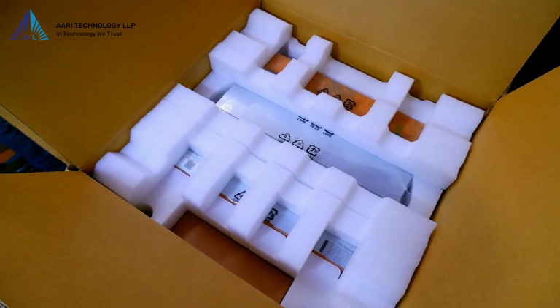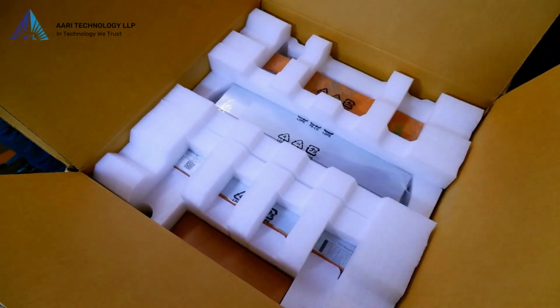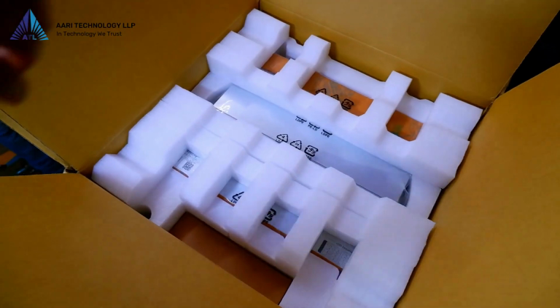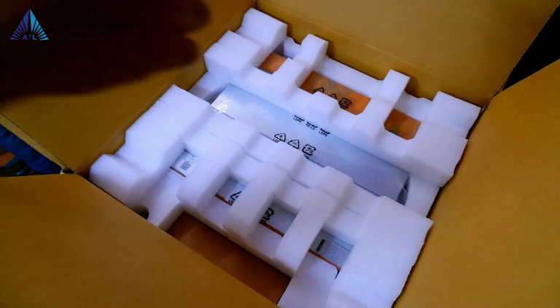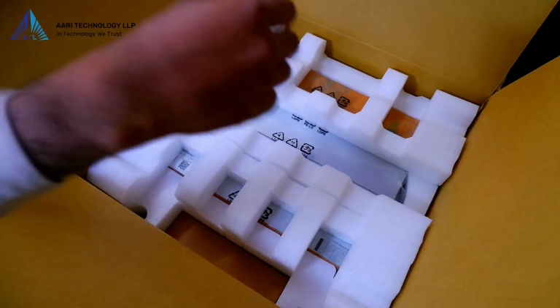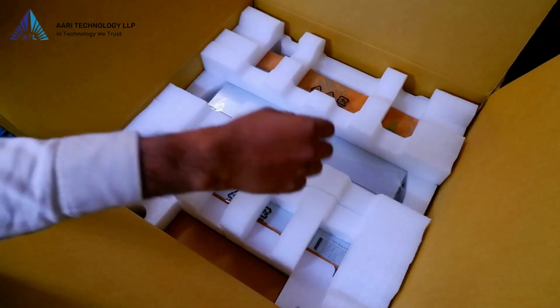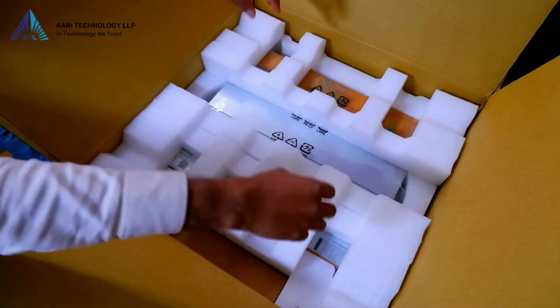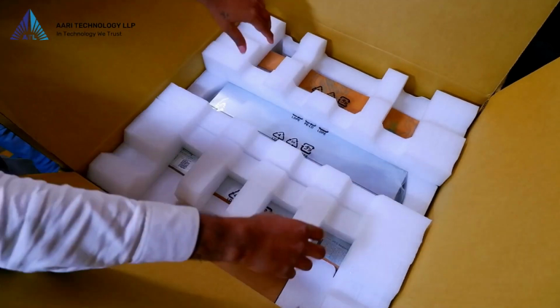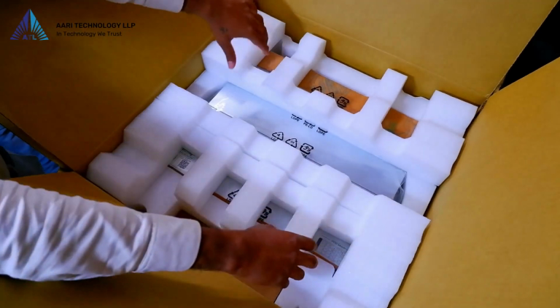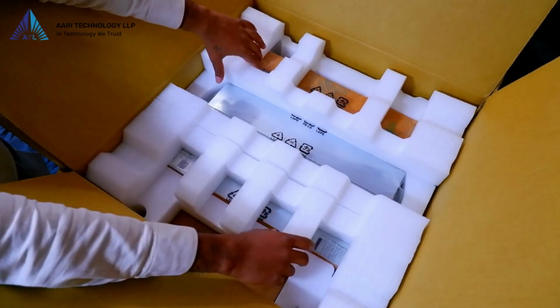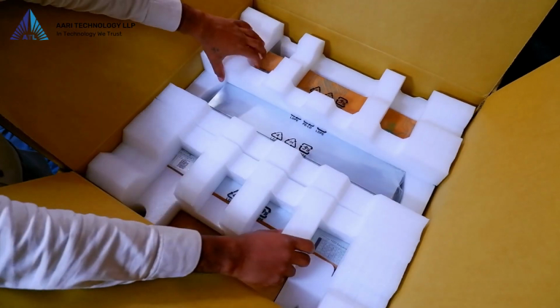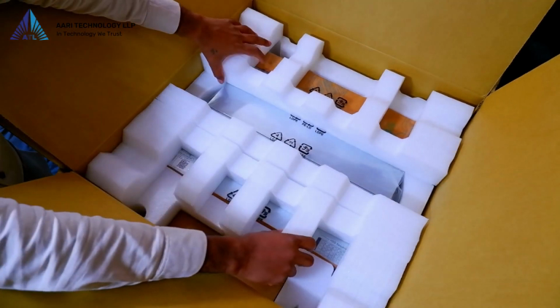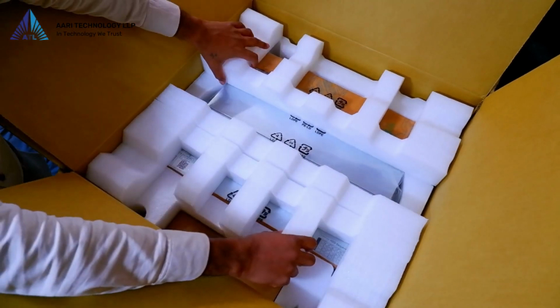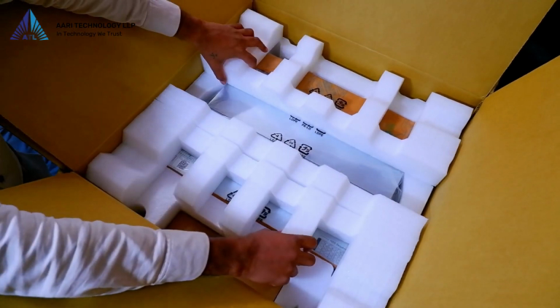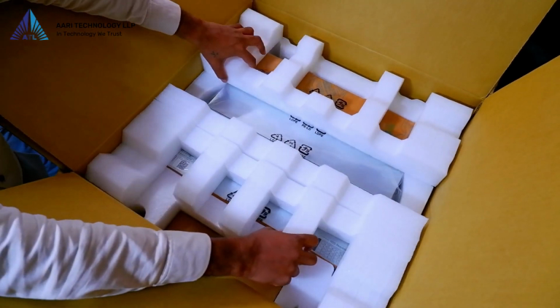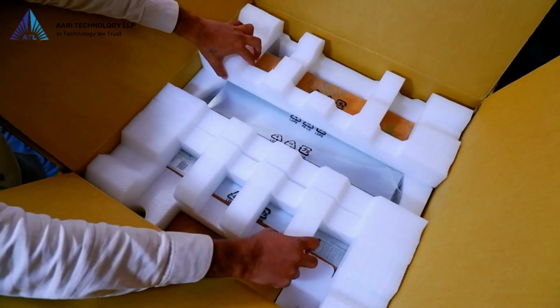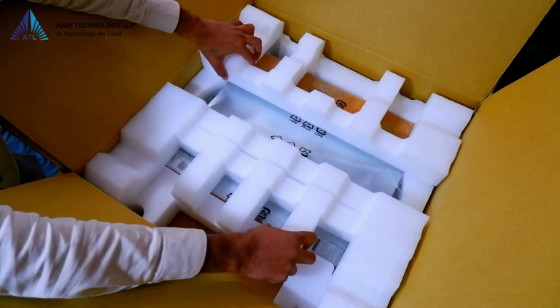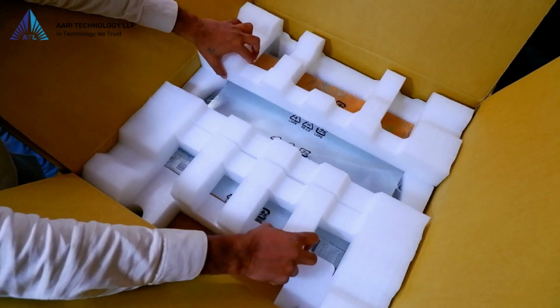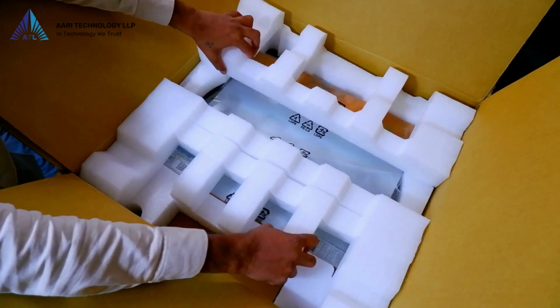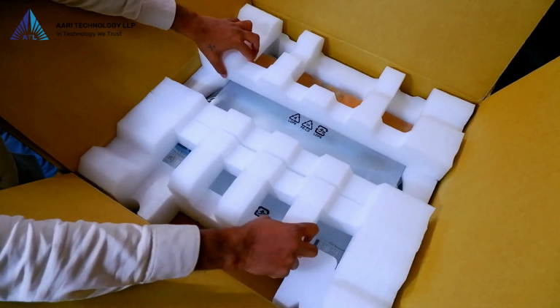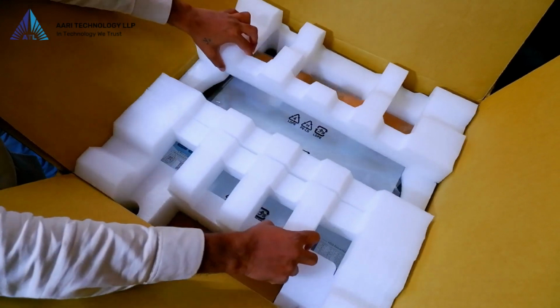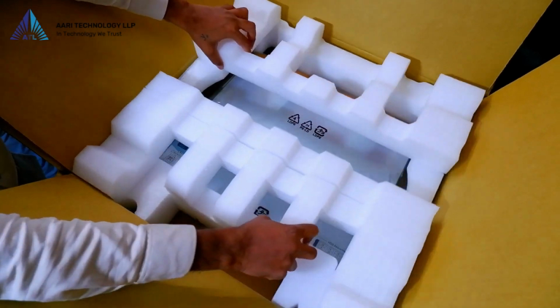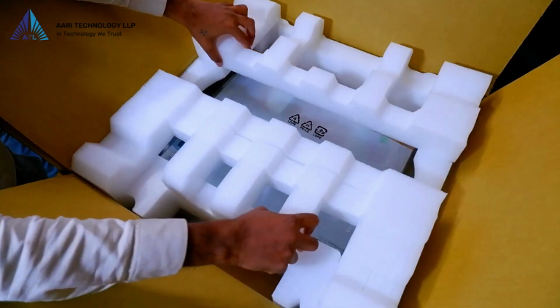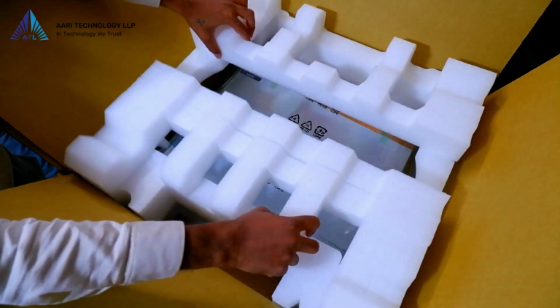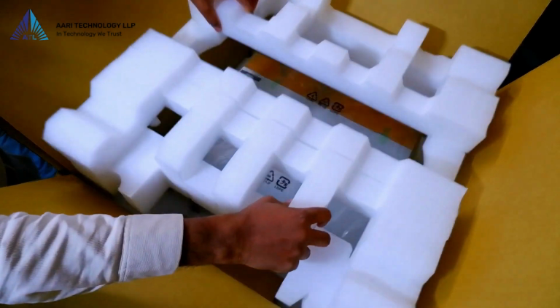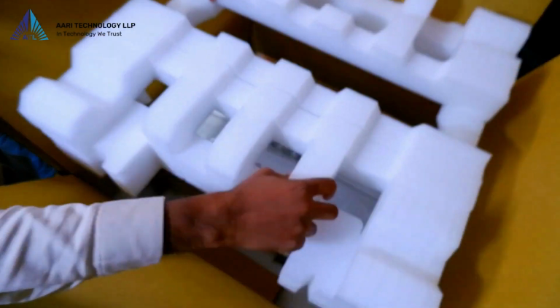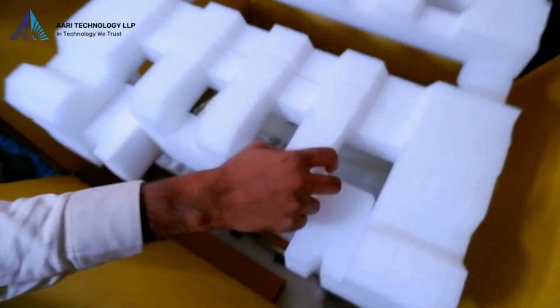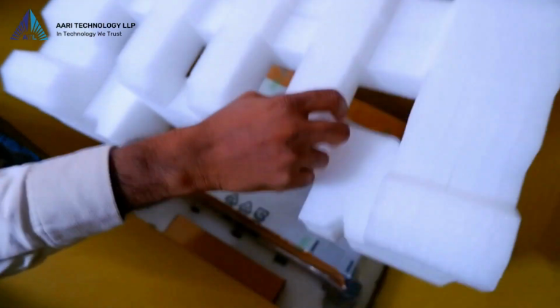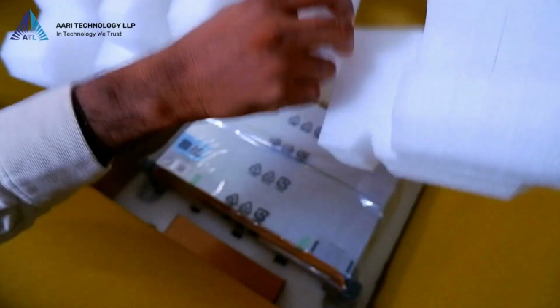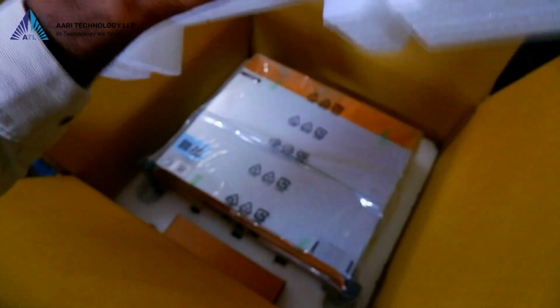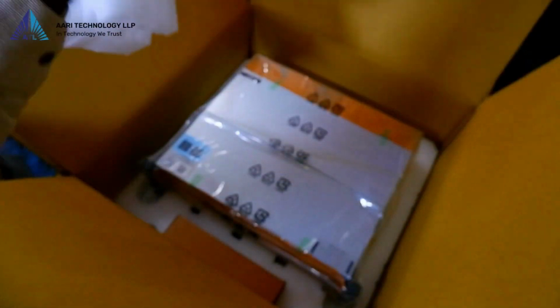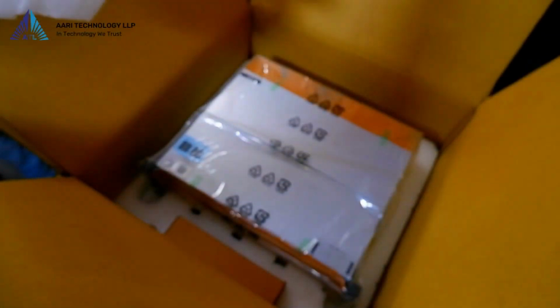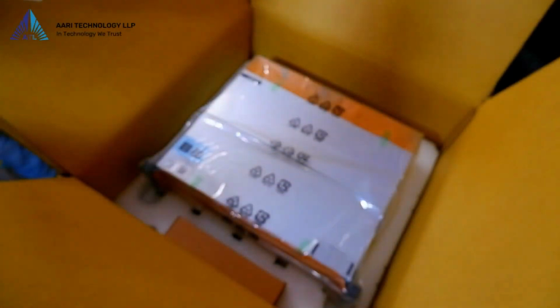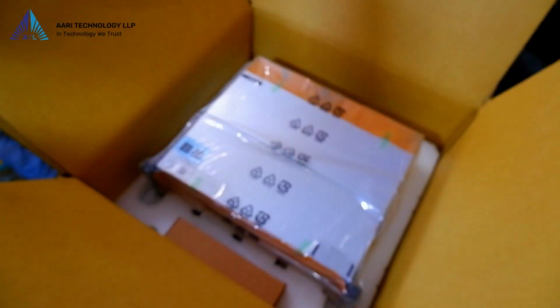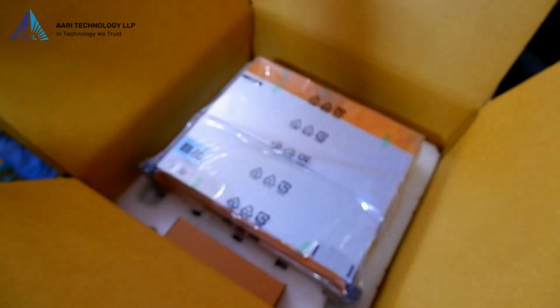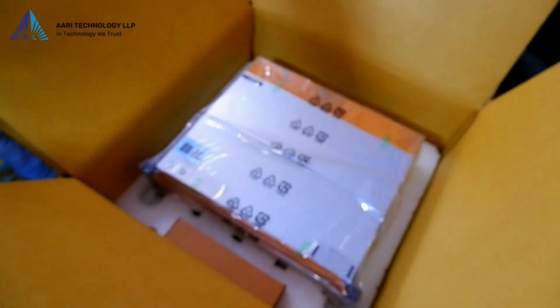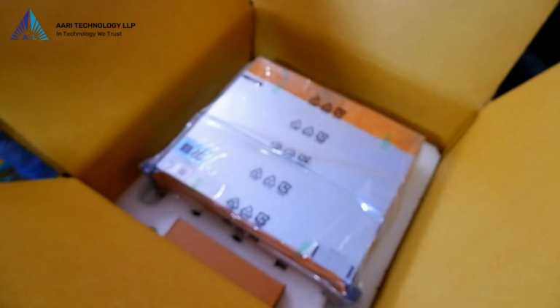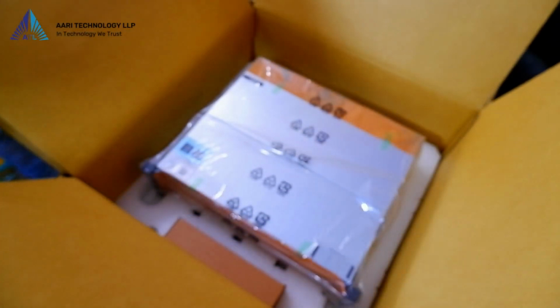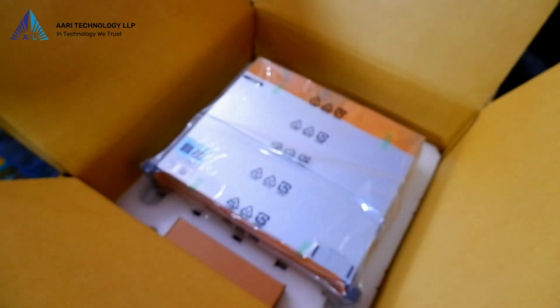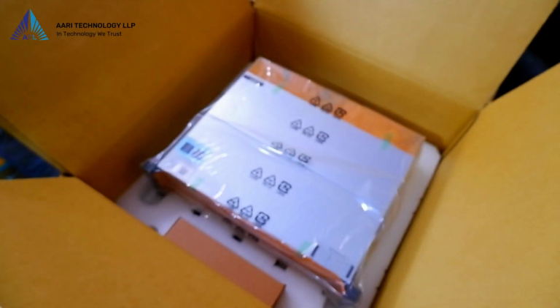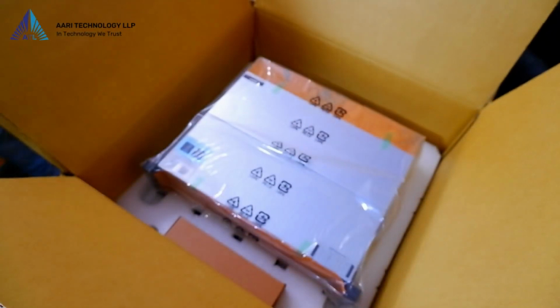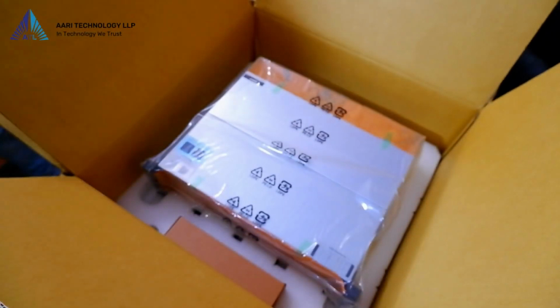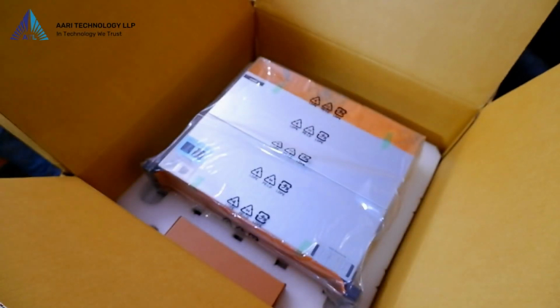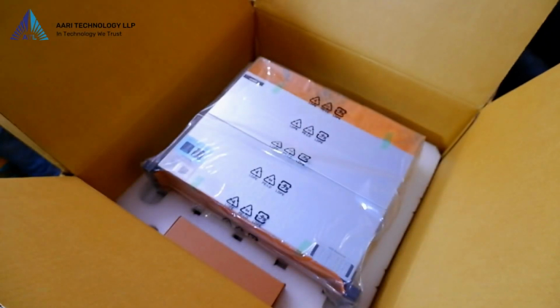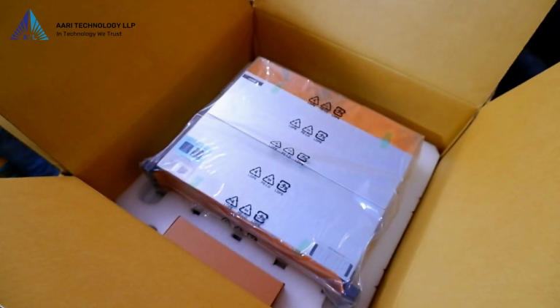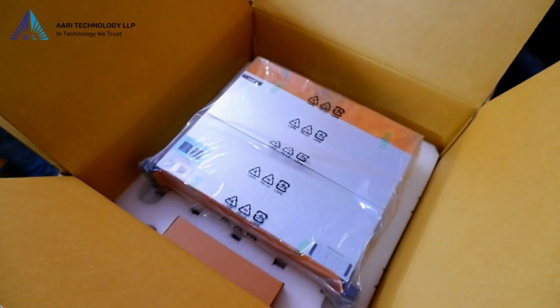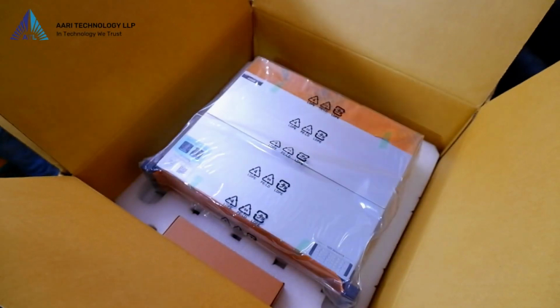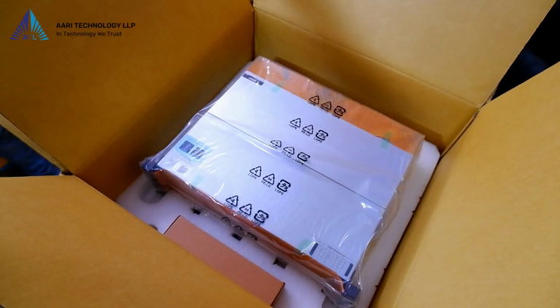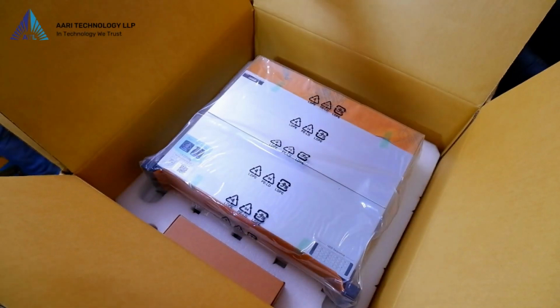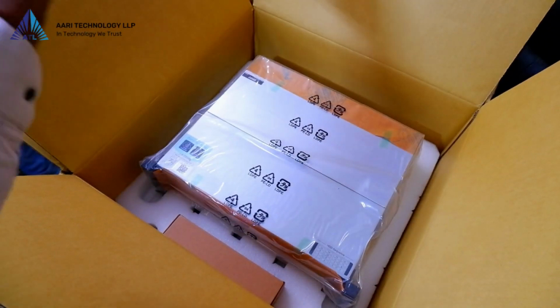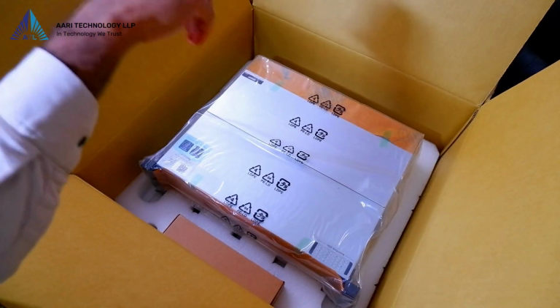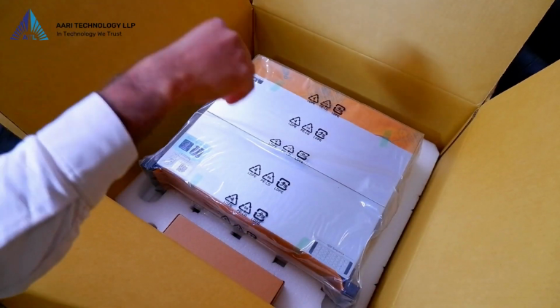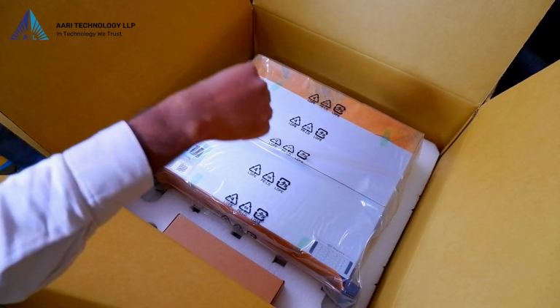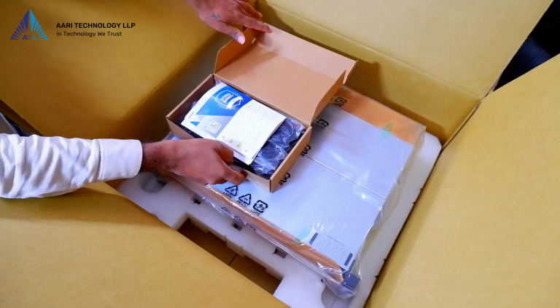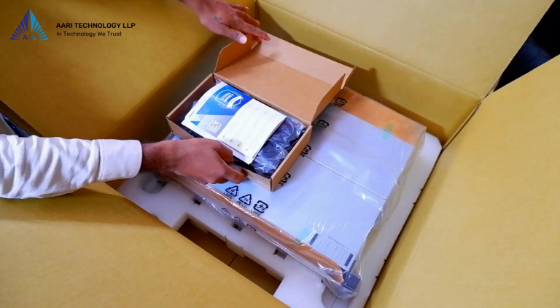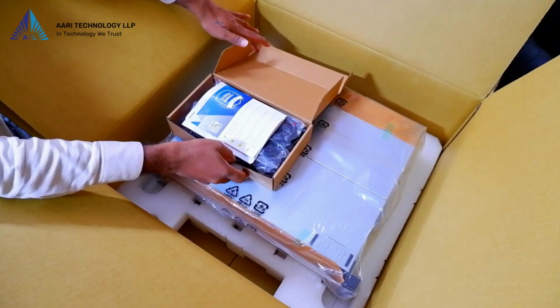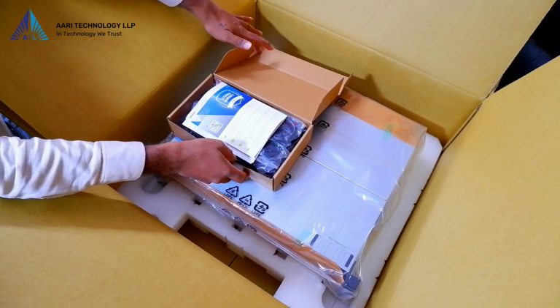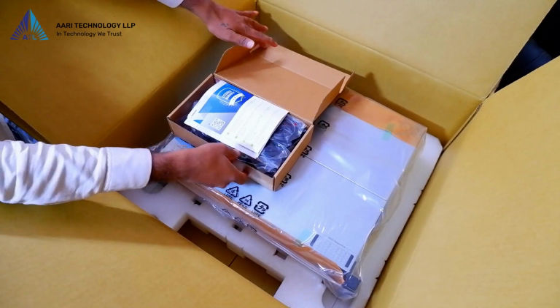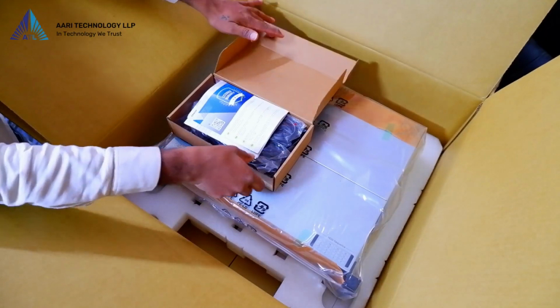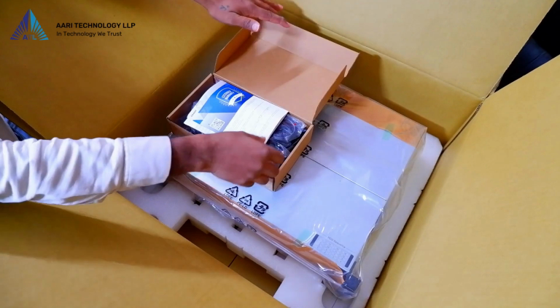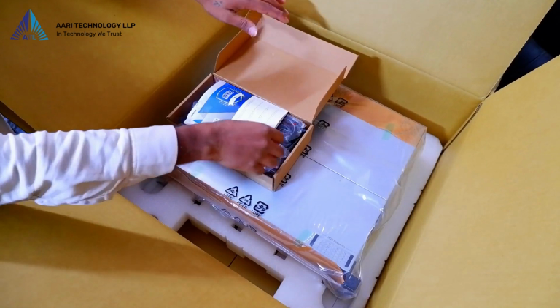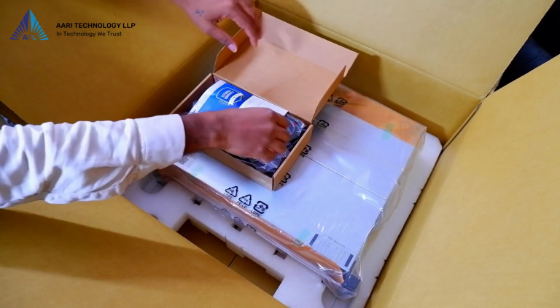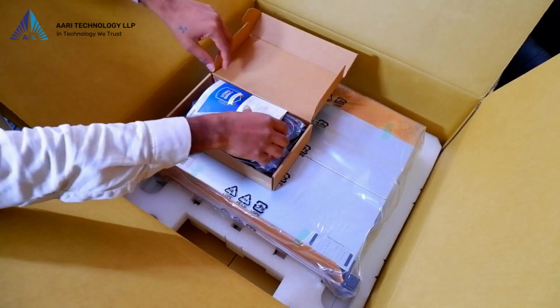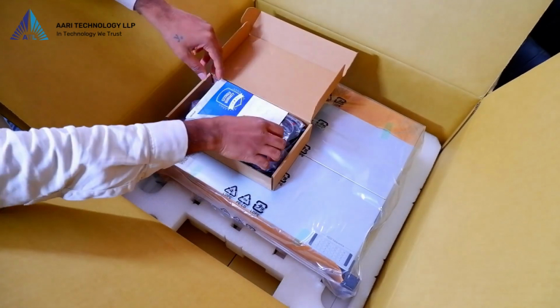As we unpack, you'll notice the excellent foam packaging surrounding the product, ensuring its safety and protection during transportation.